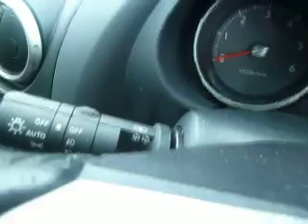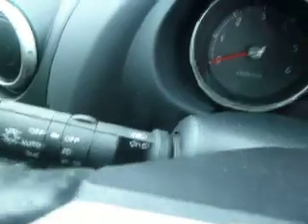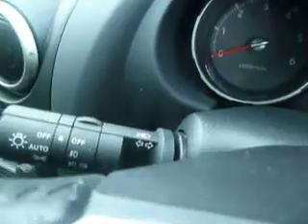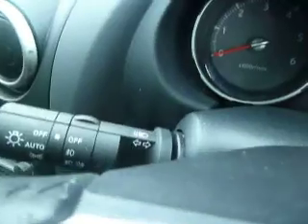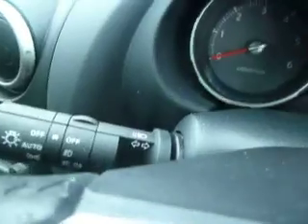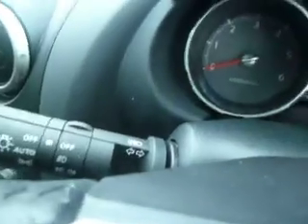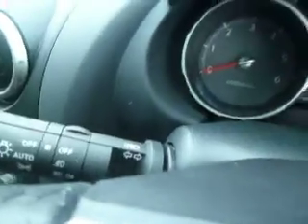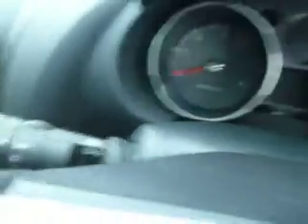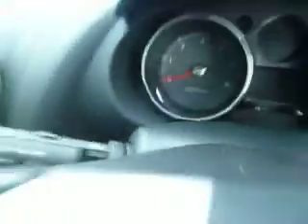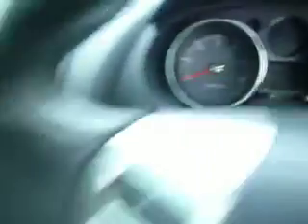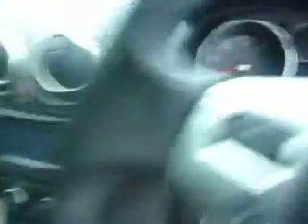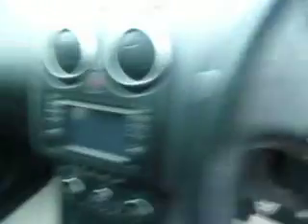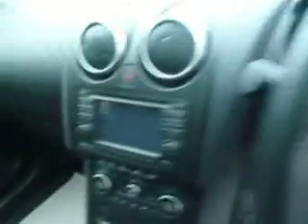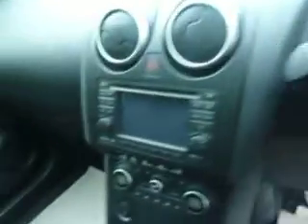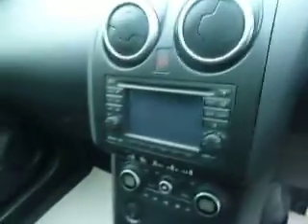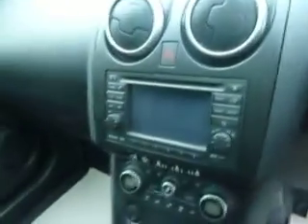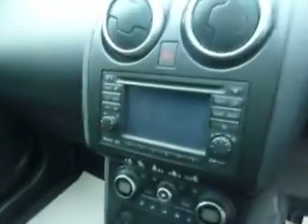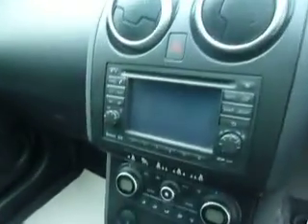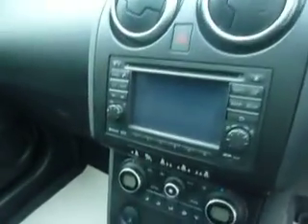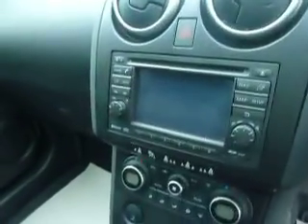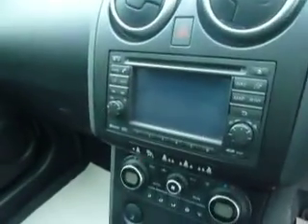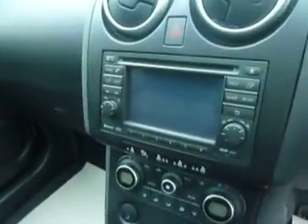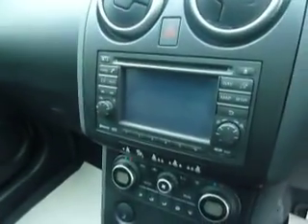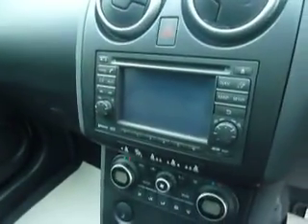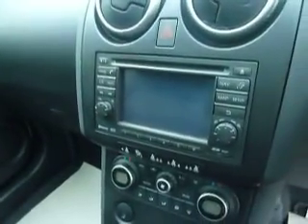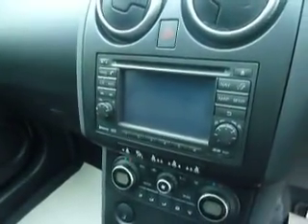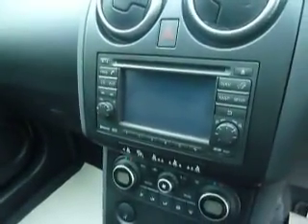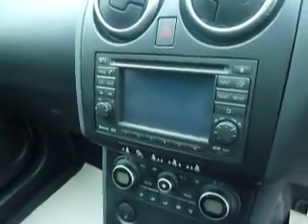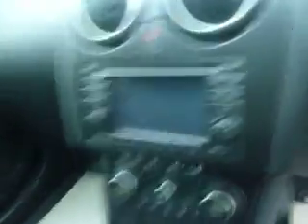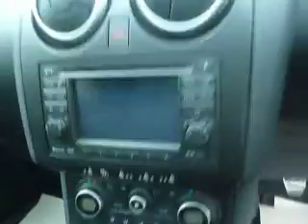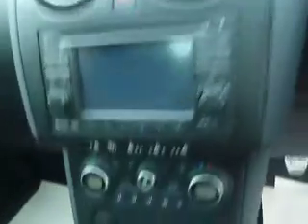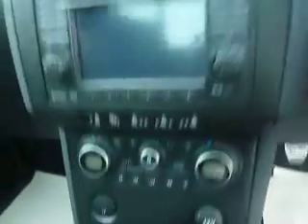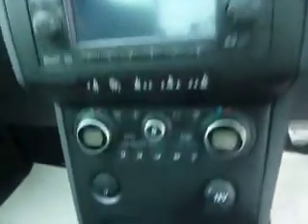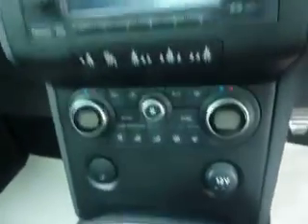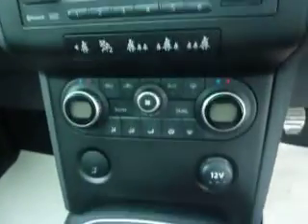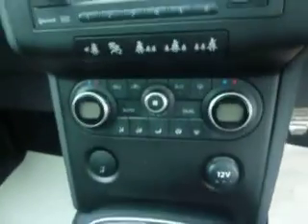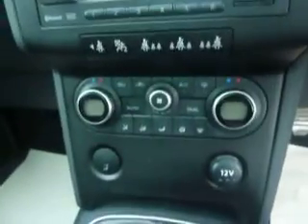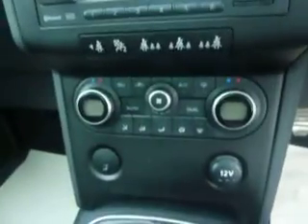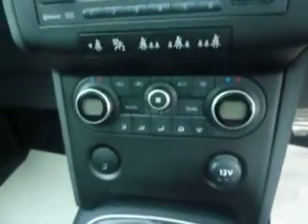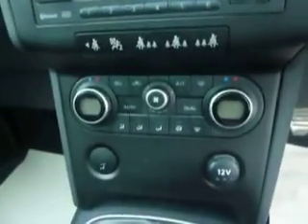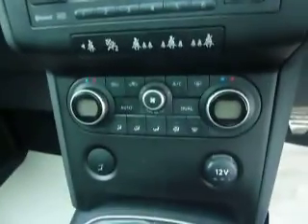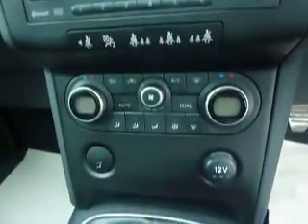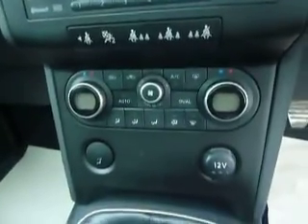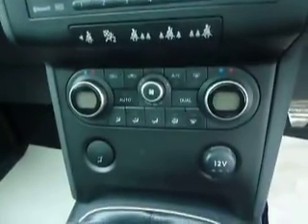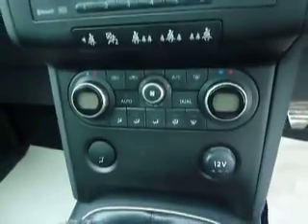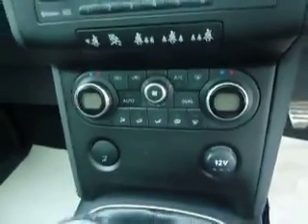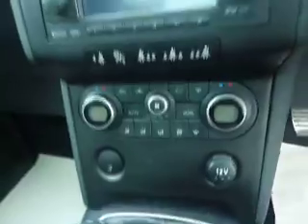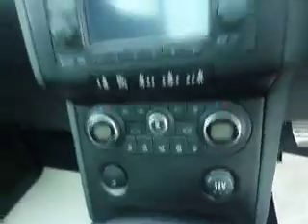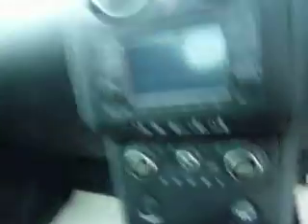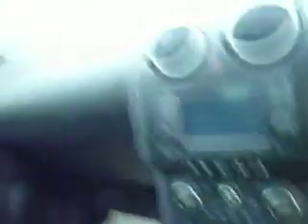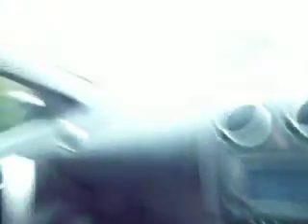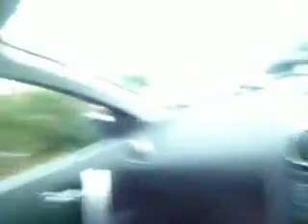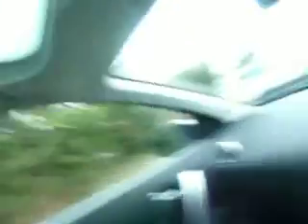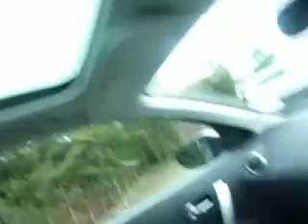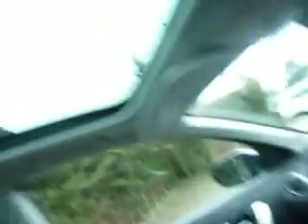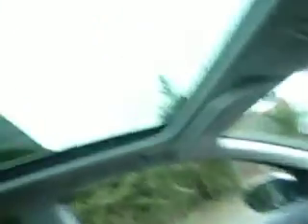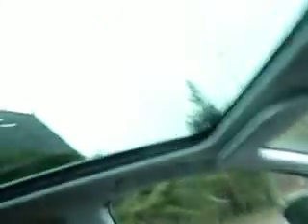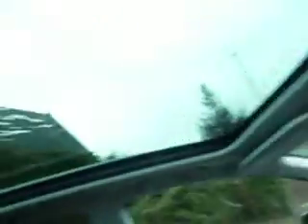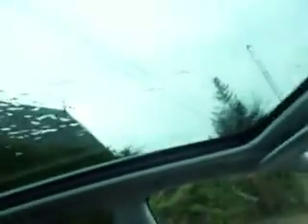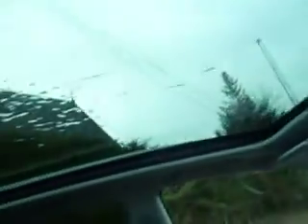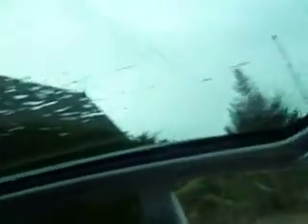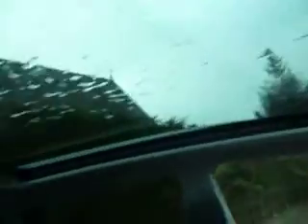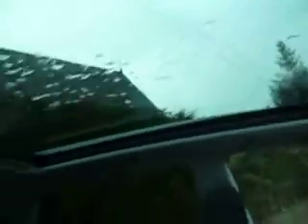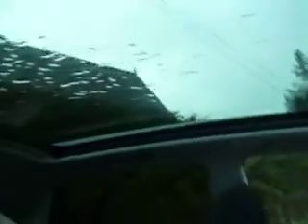You can see there your built-in sat-nav, dual climate control. You've also got your glass roof.